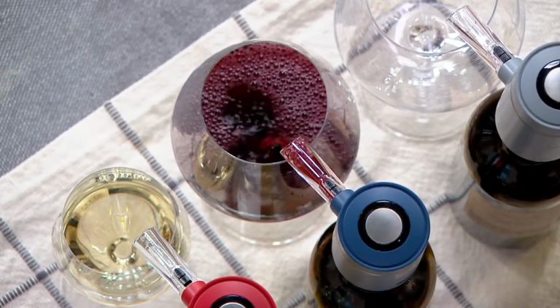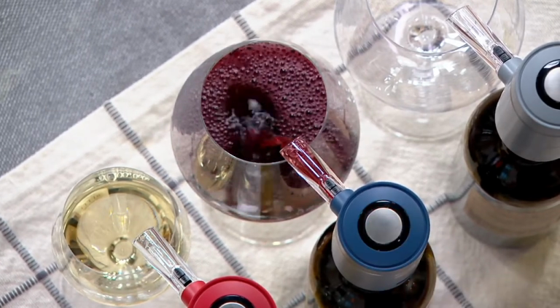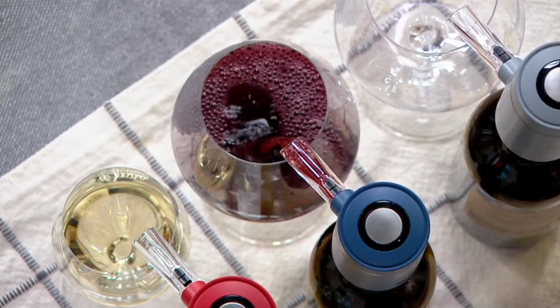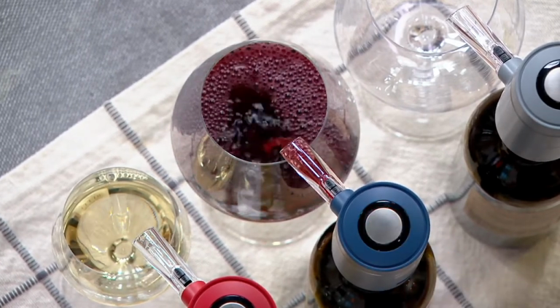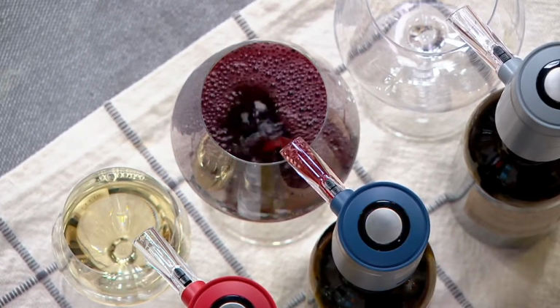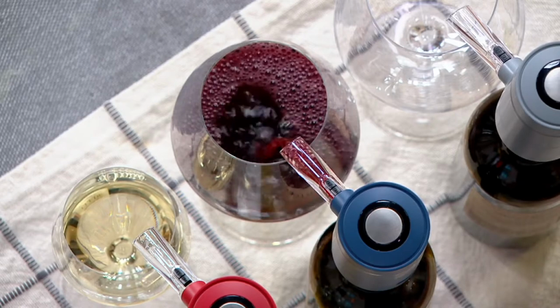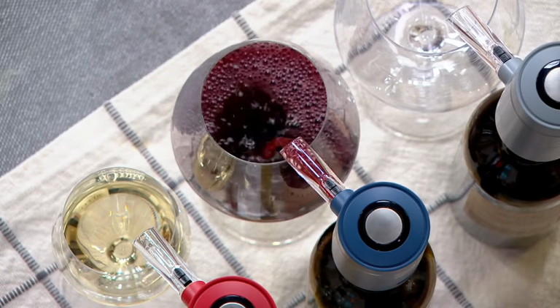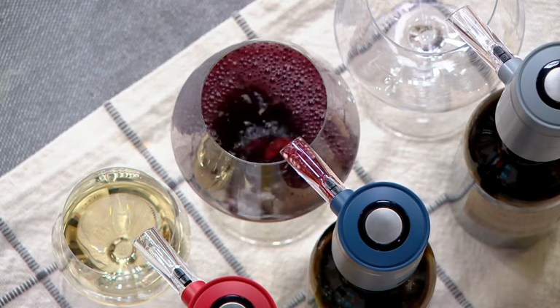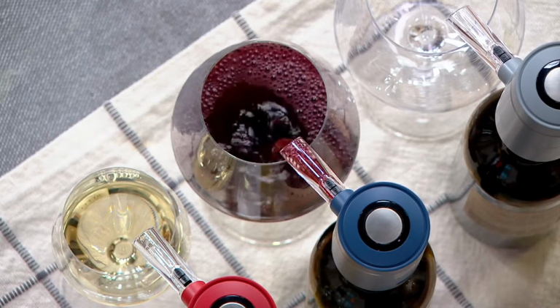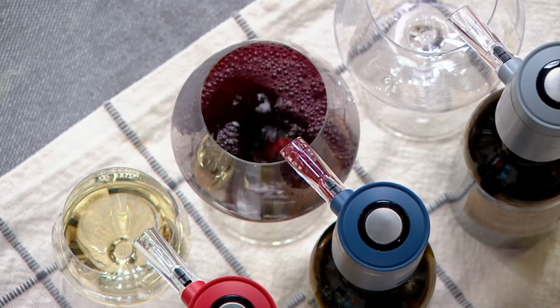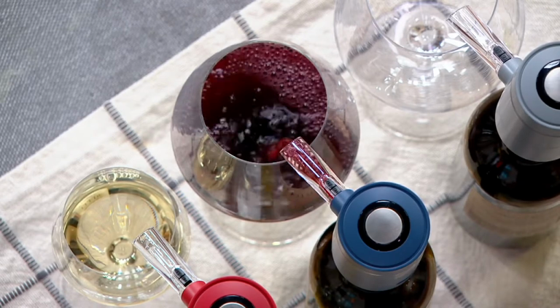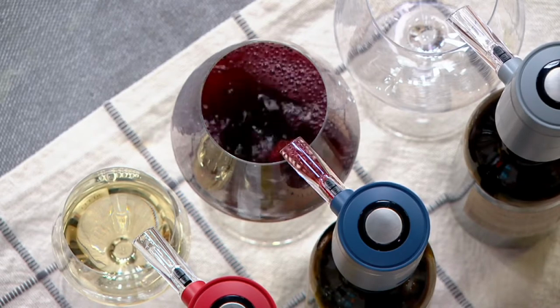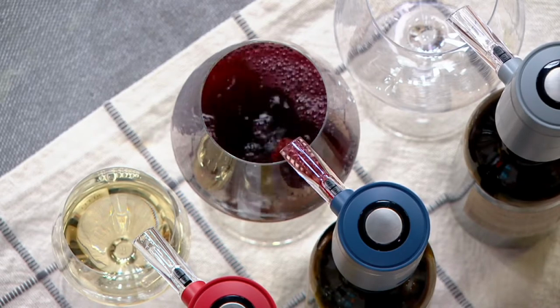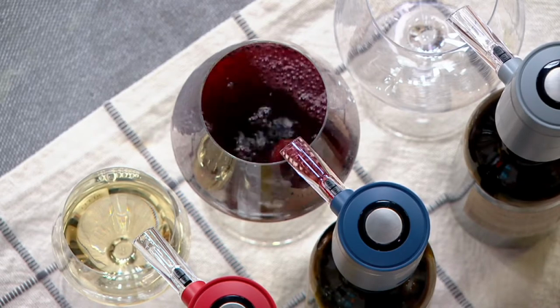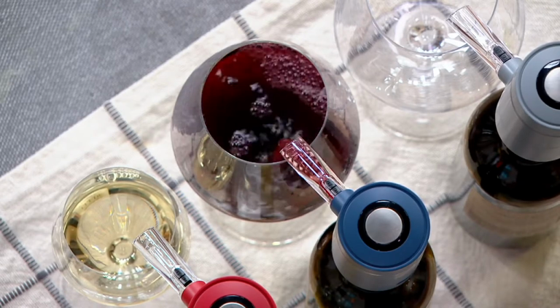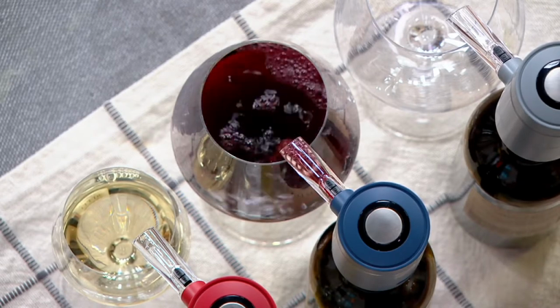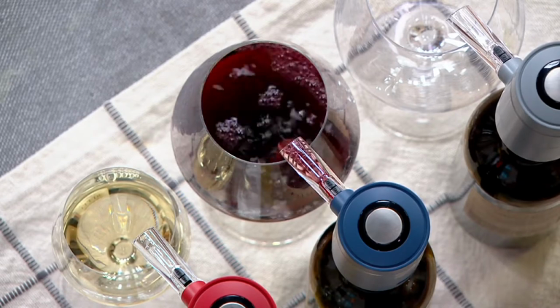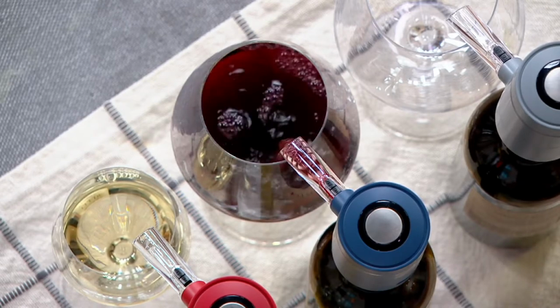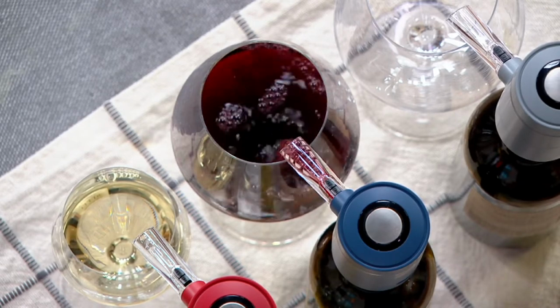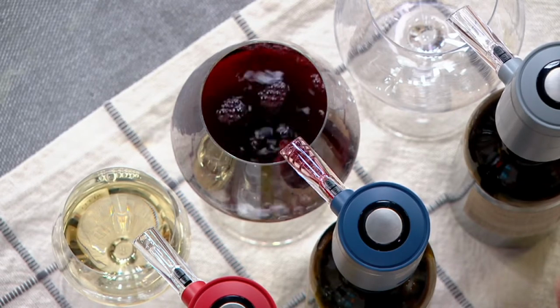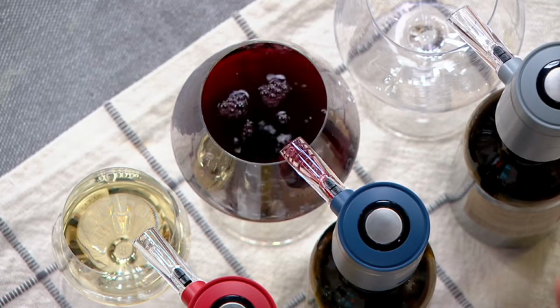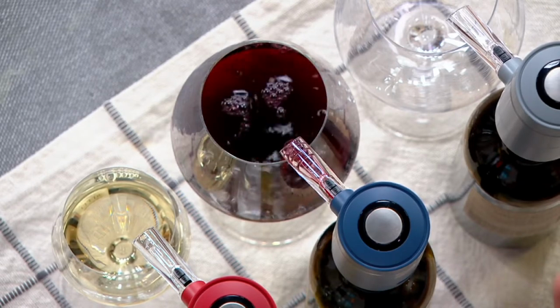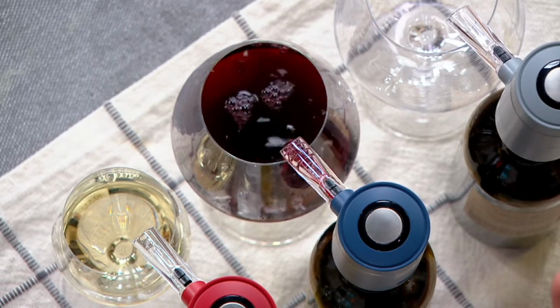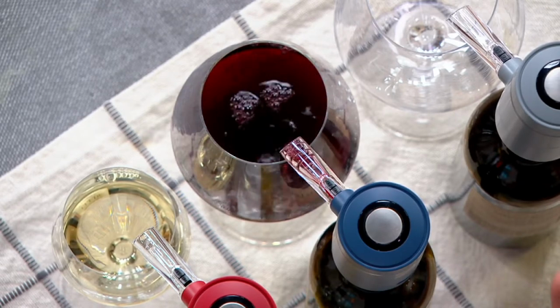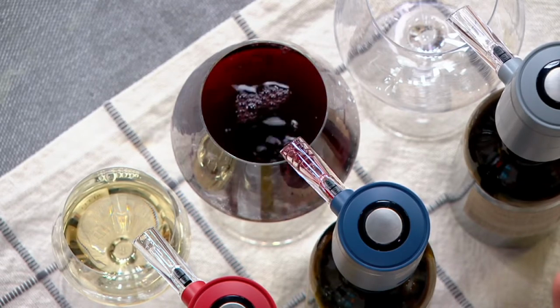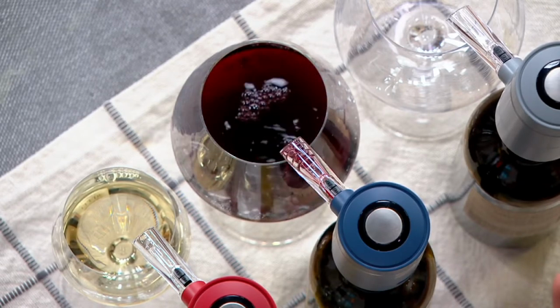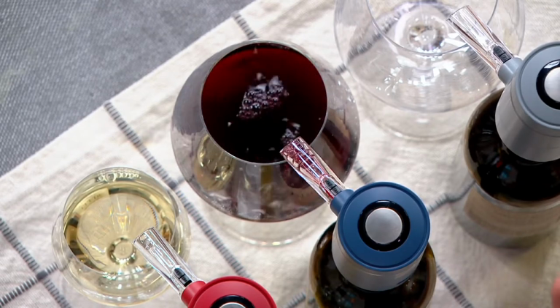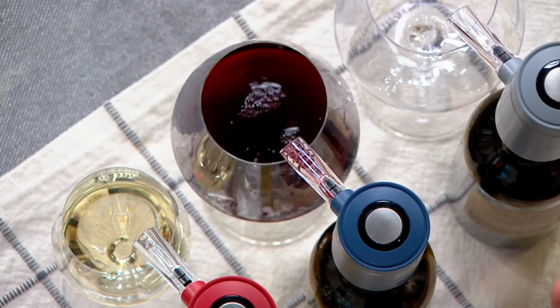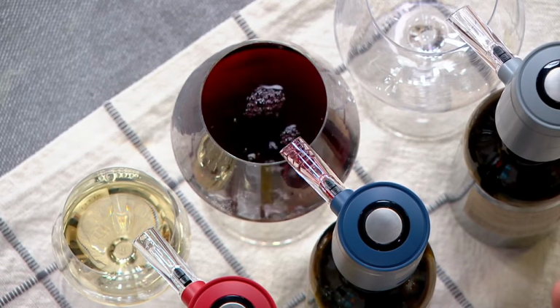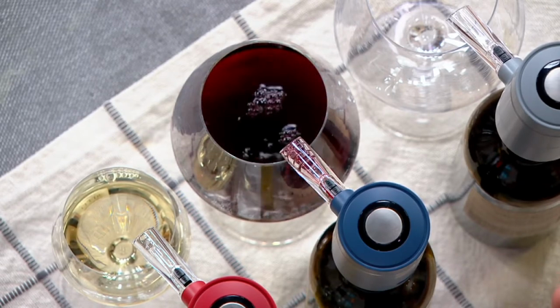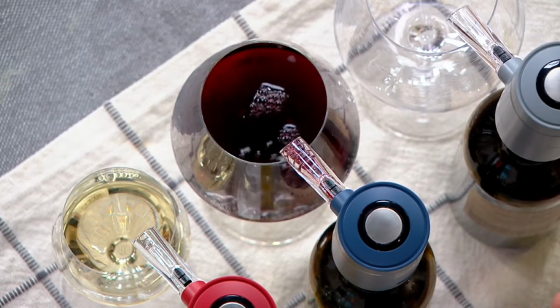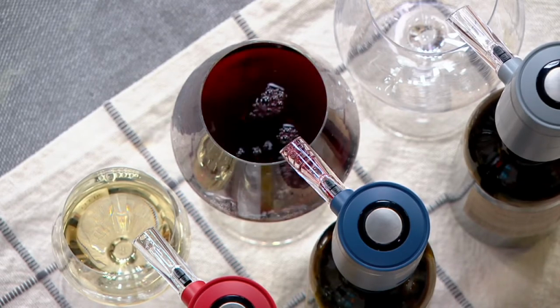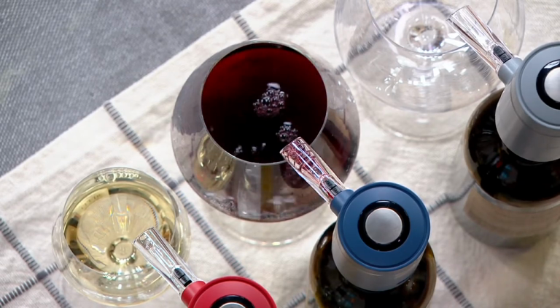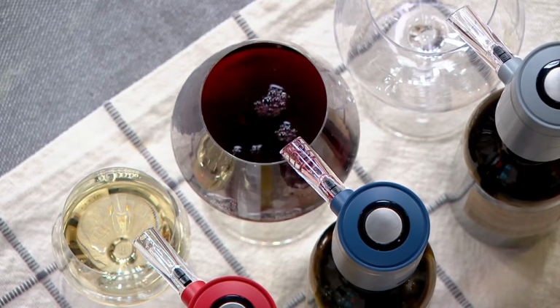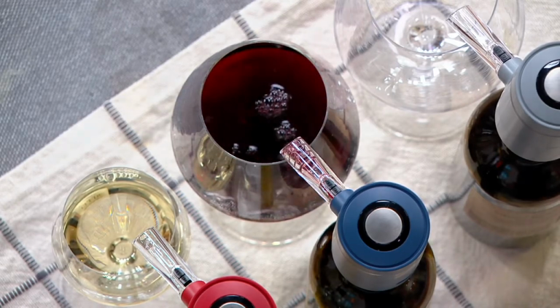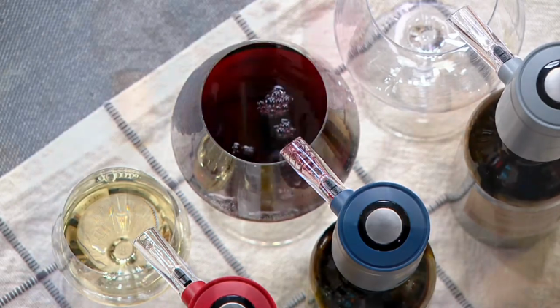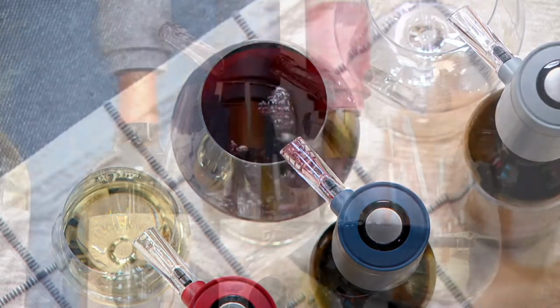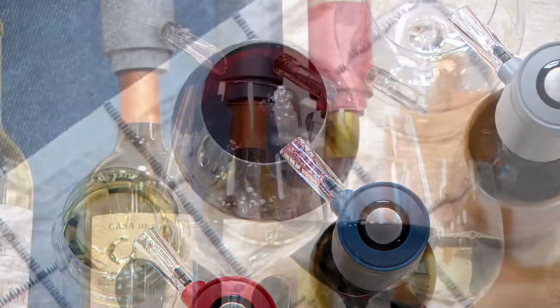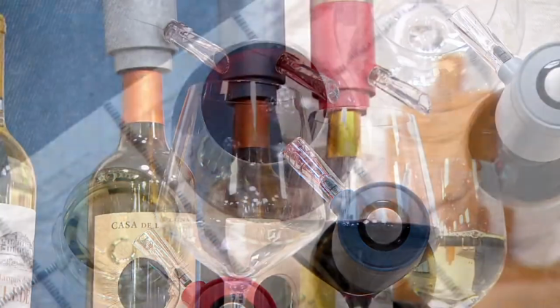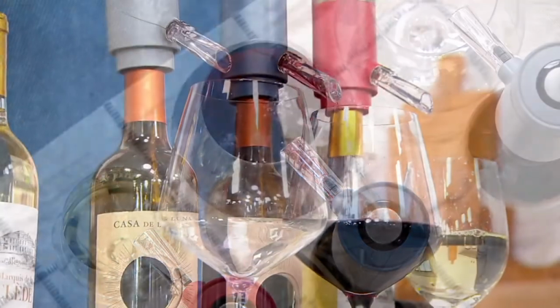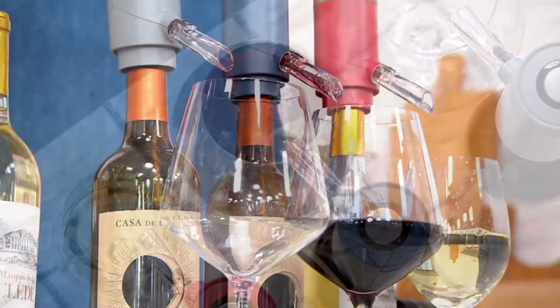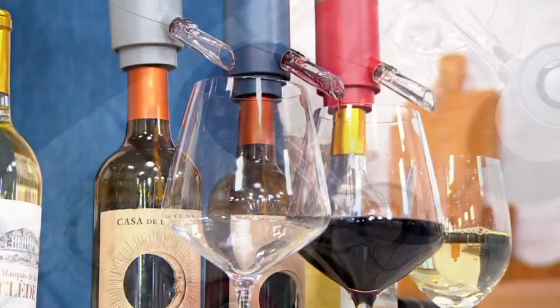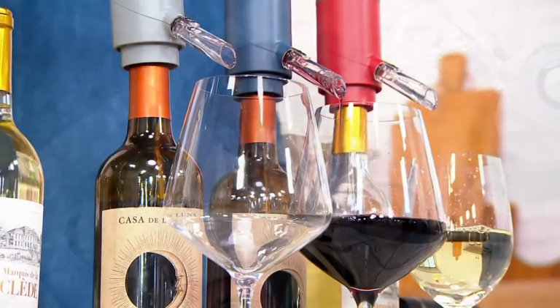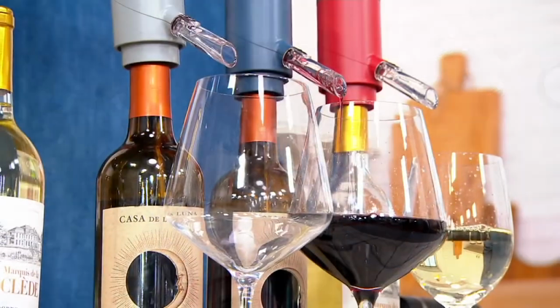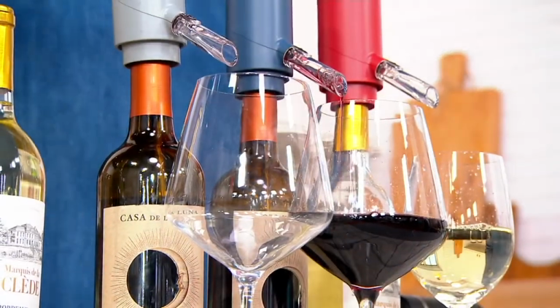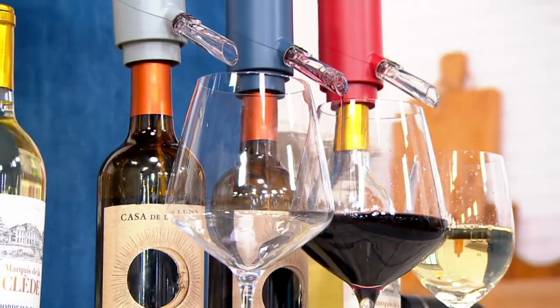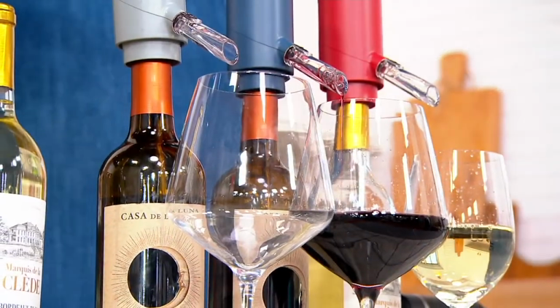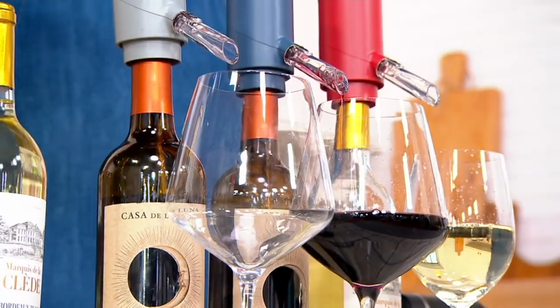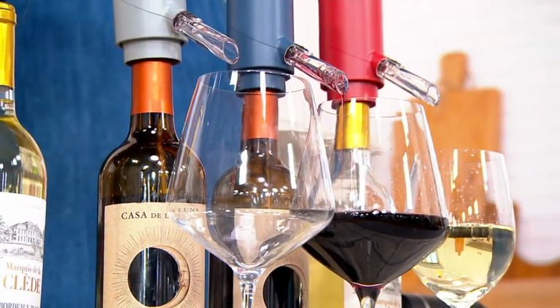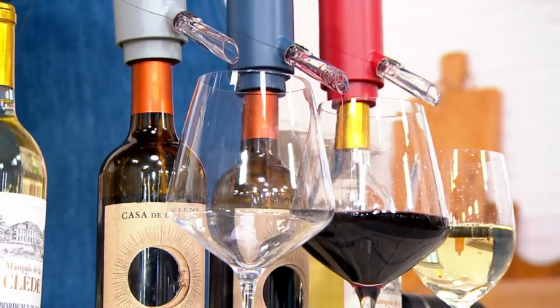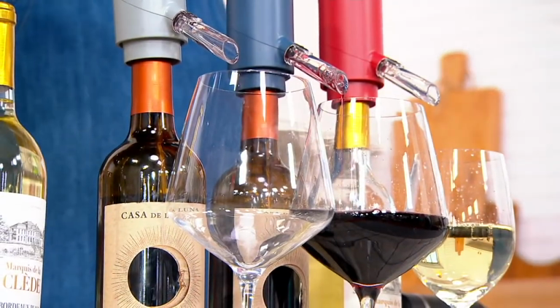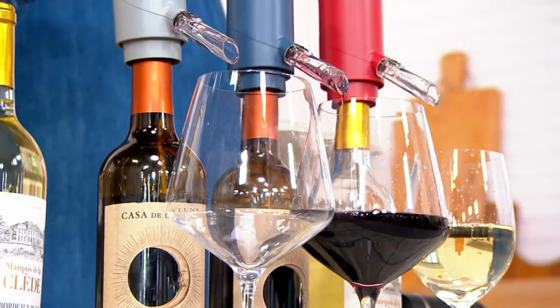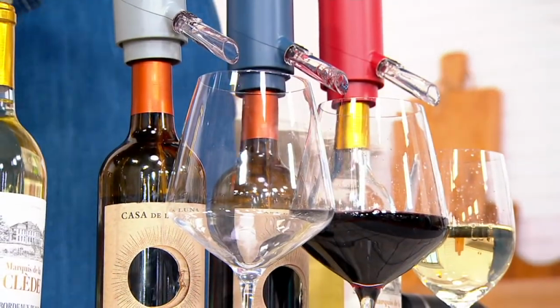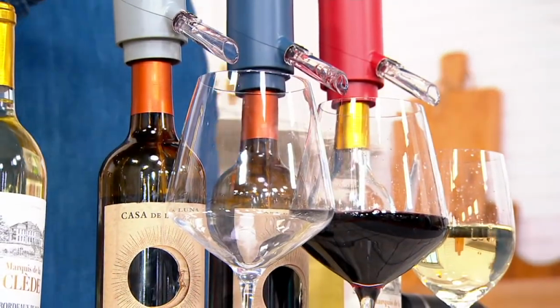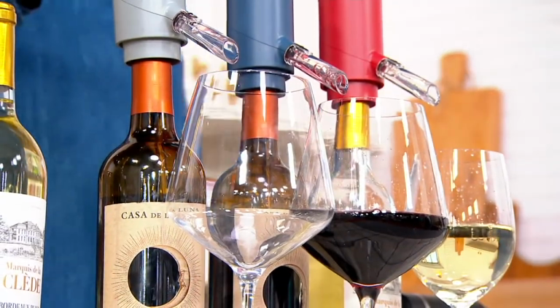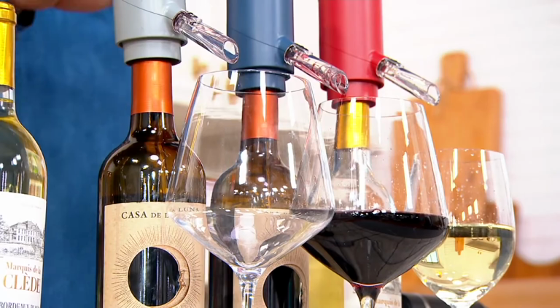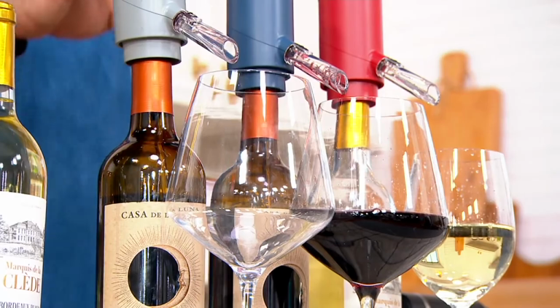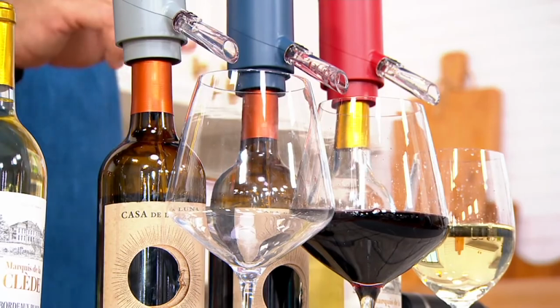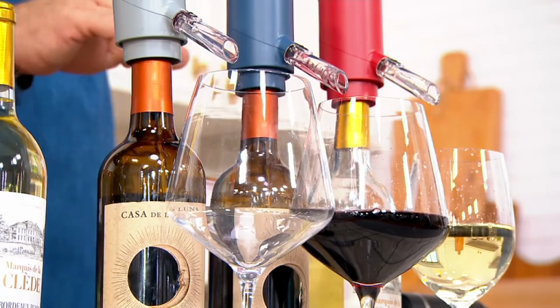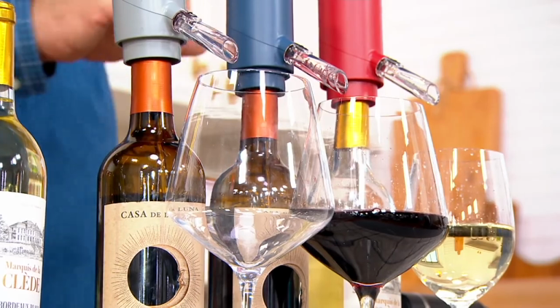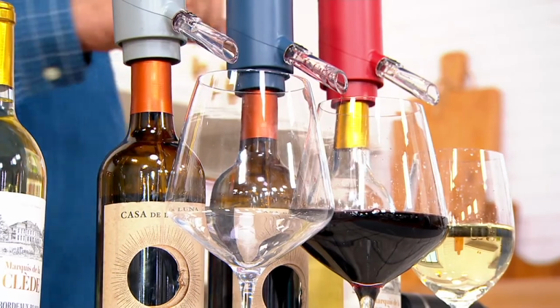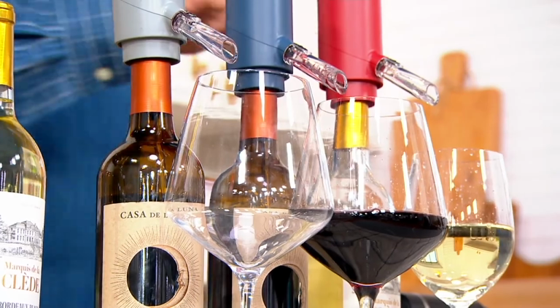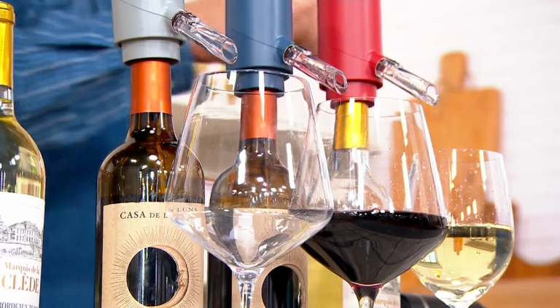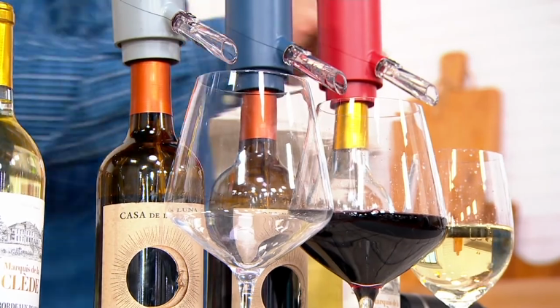Don't worry about buying batteries for these — you won't need it. These are all rechargeable. I have this for you in four color choices.